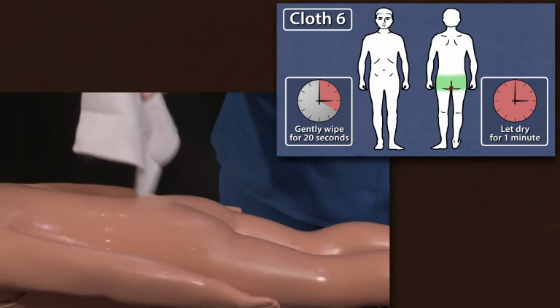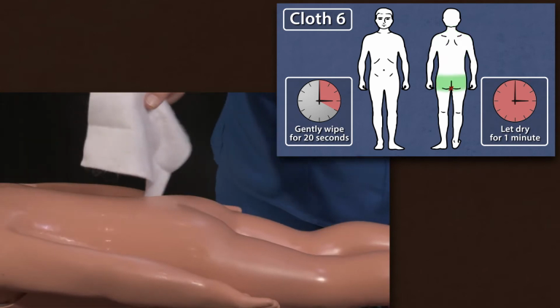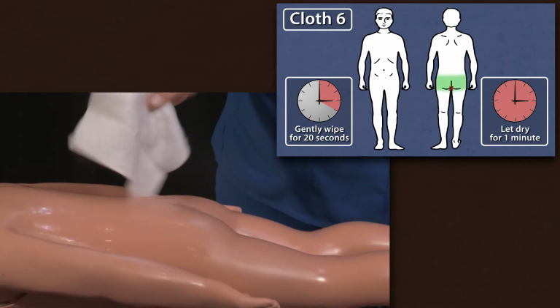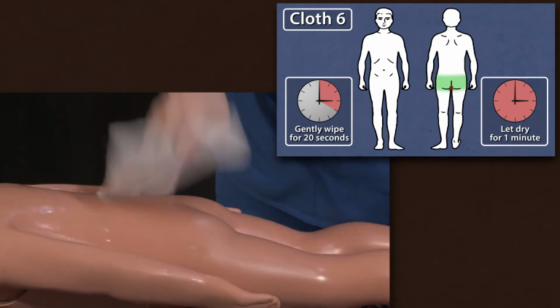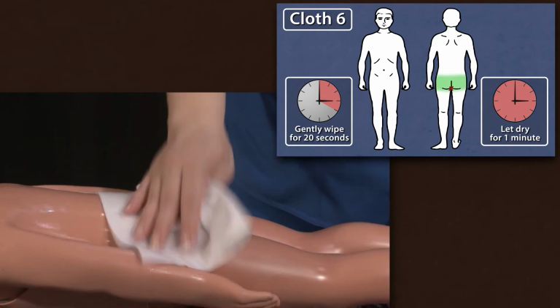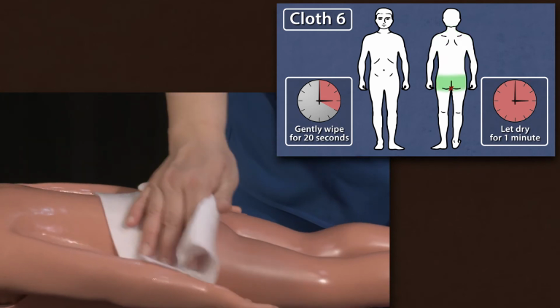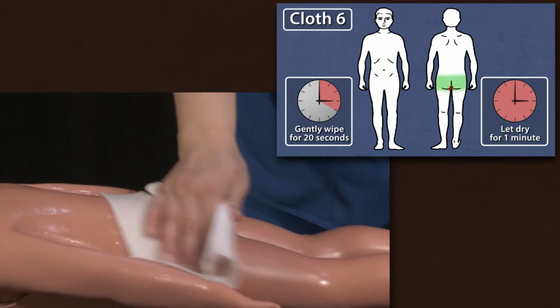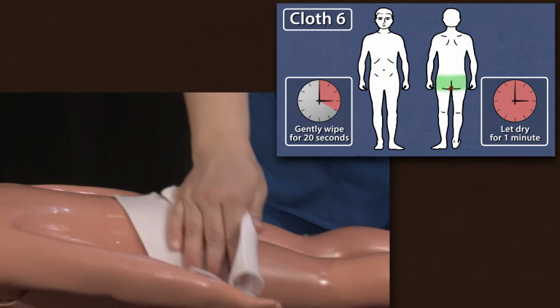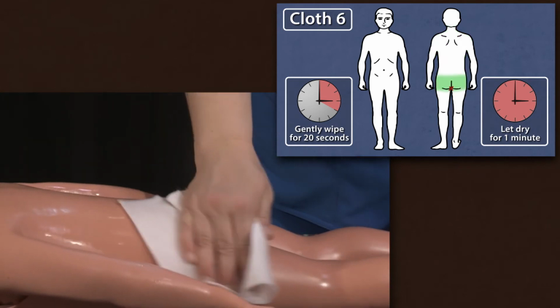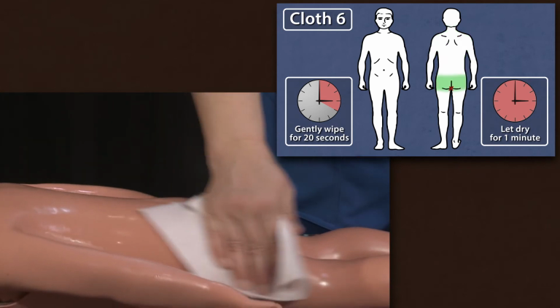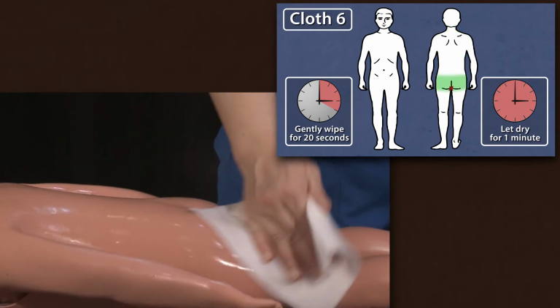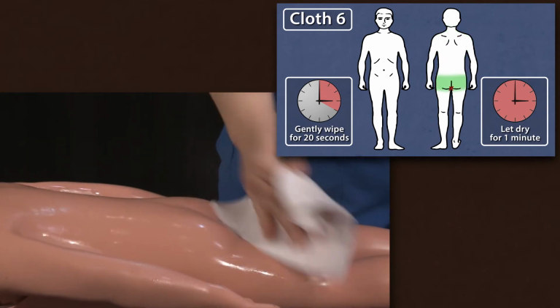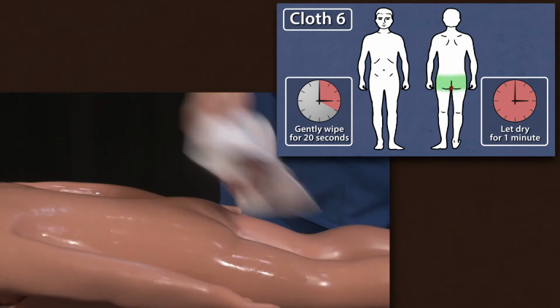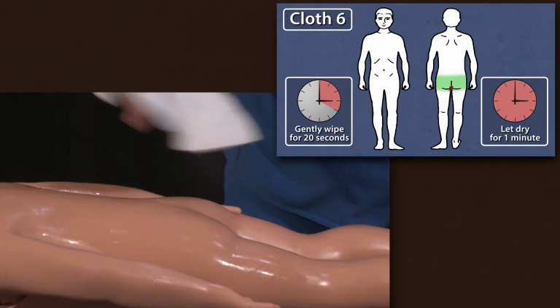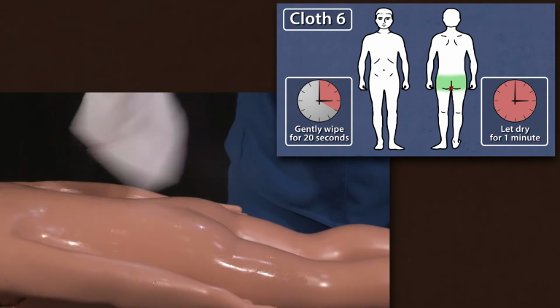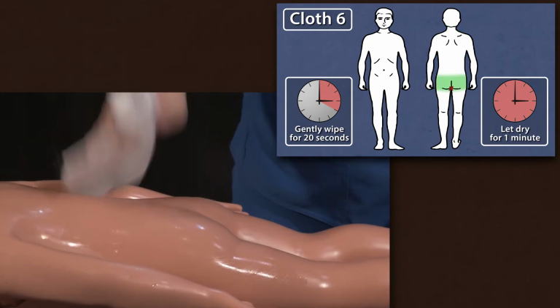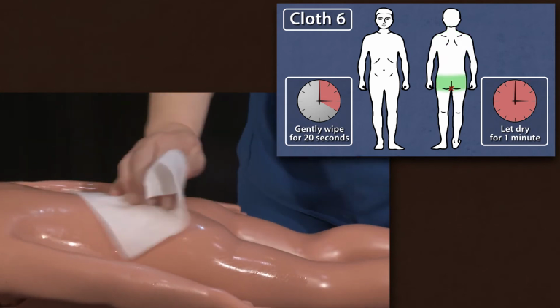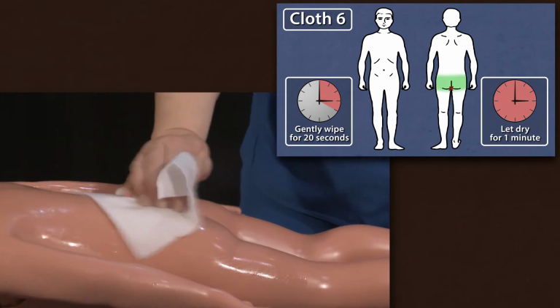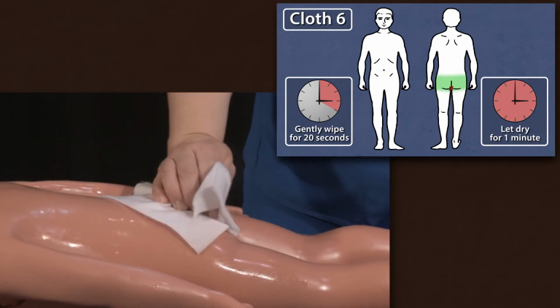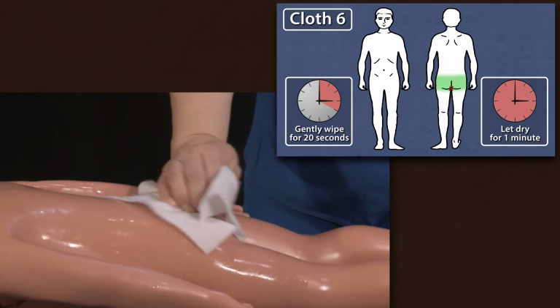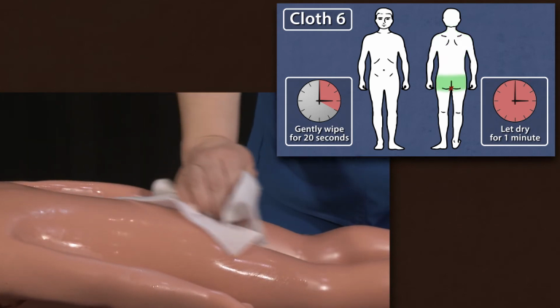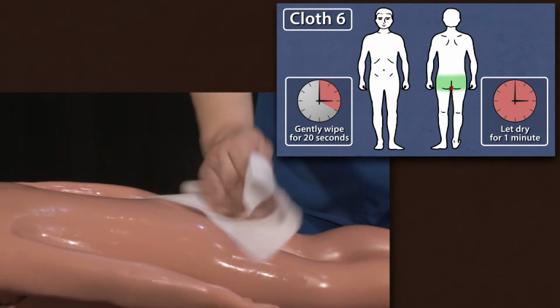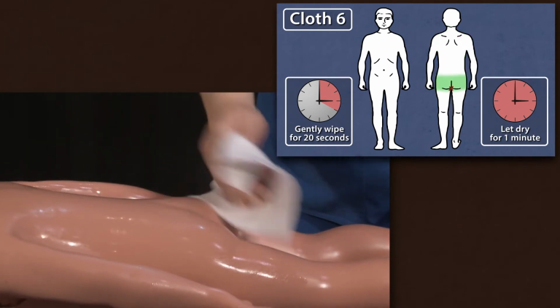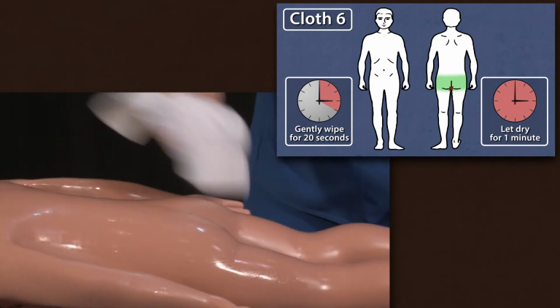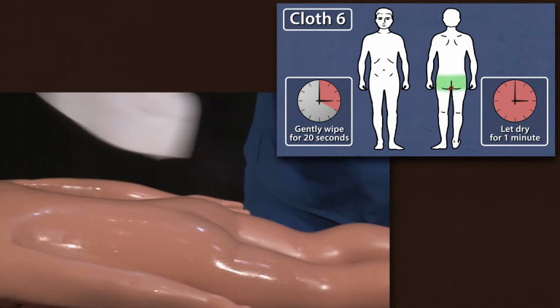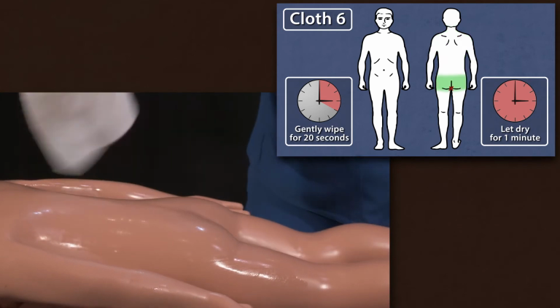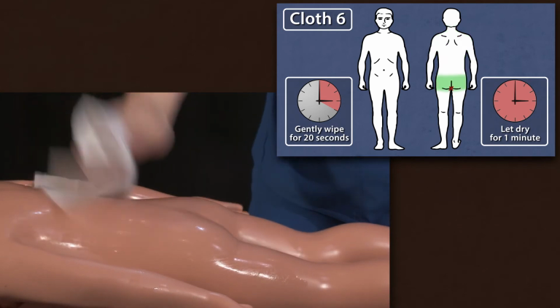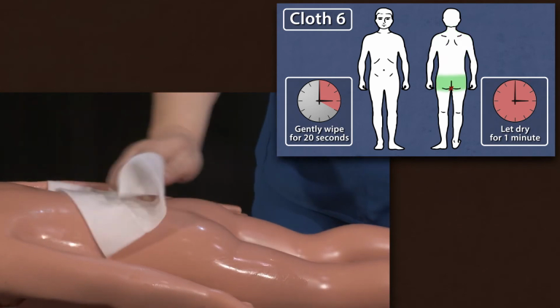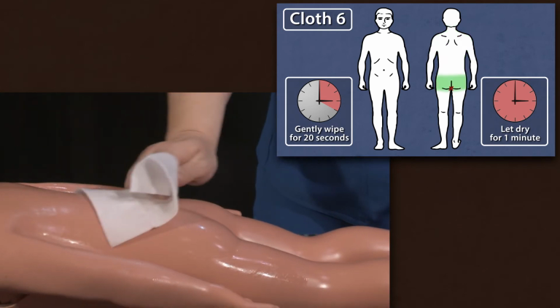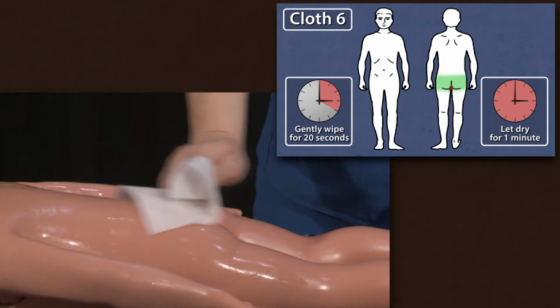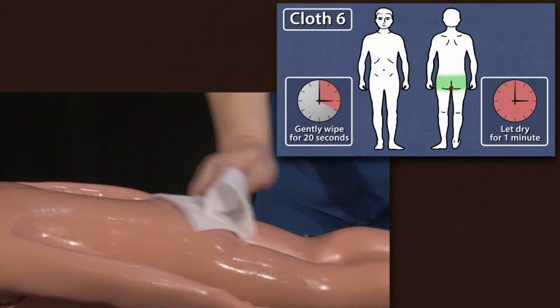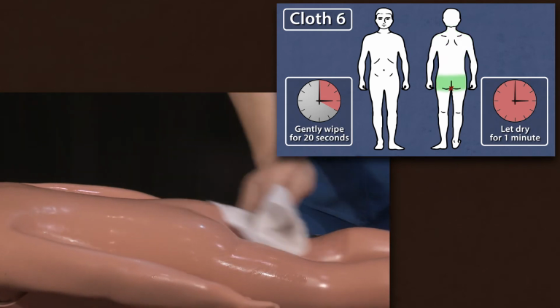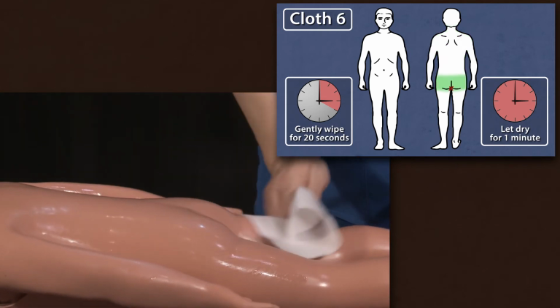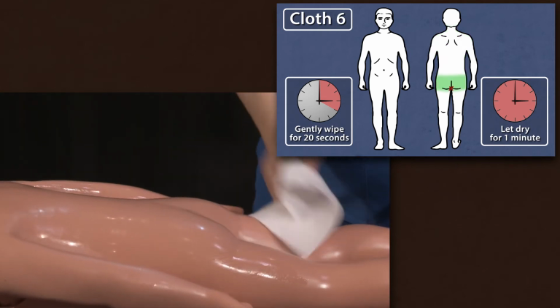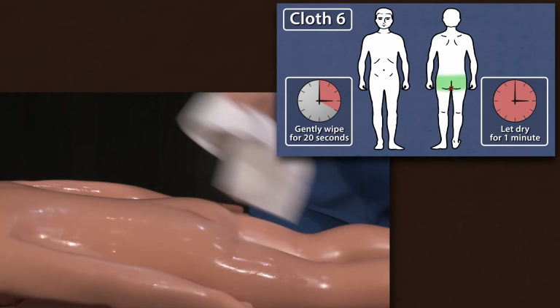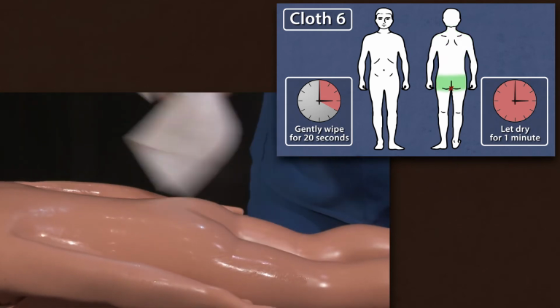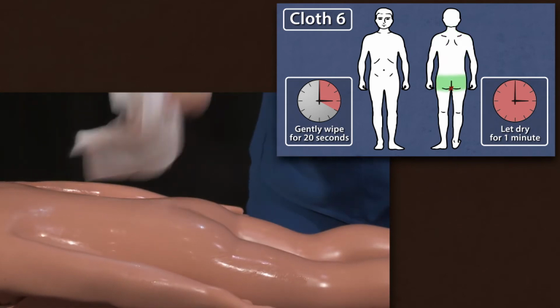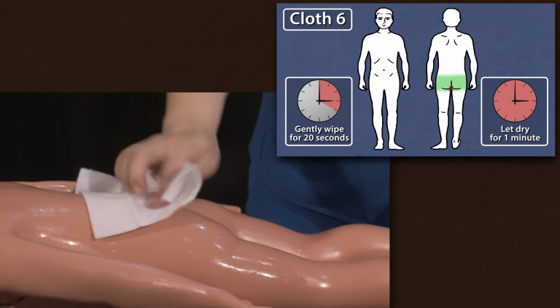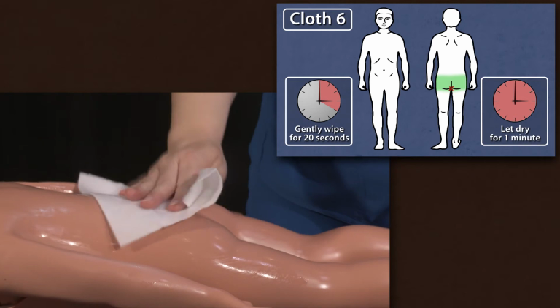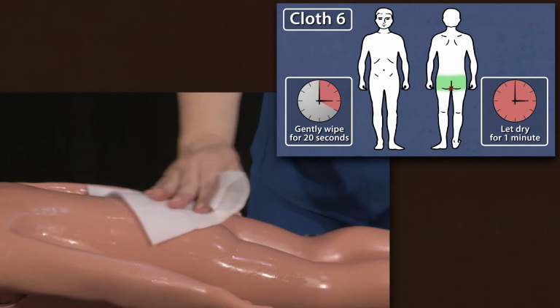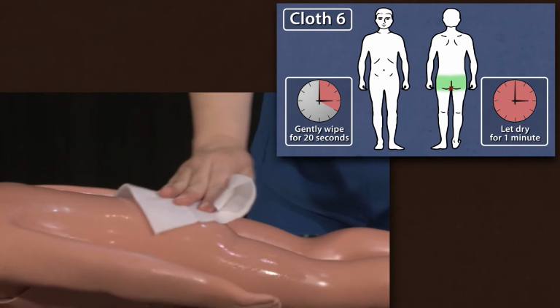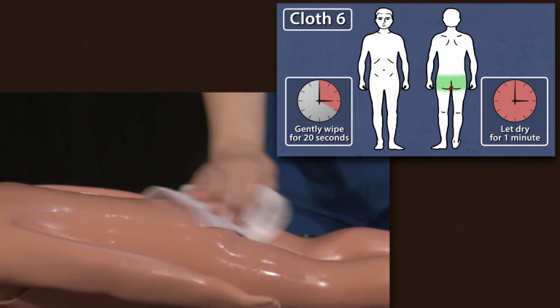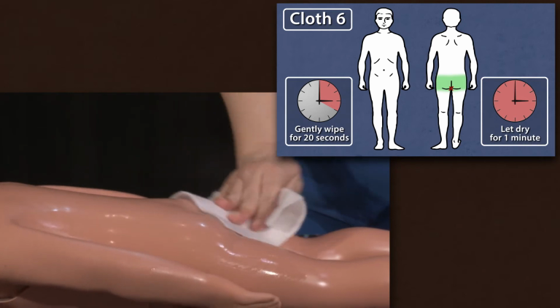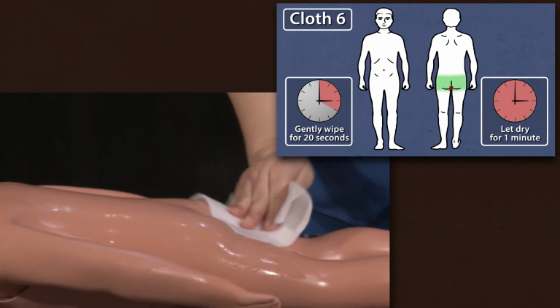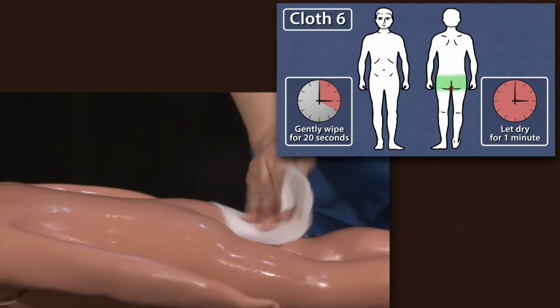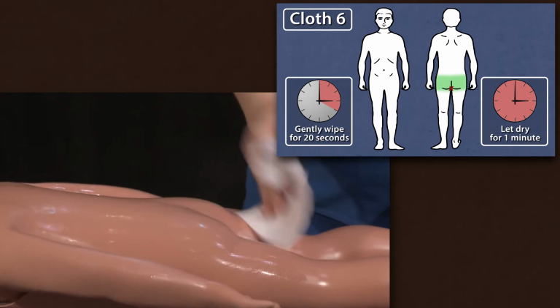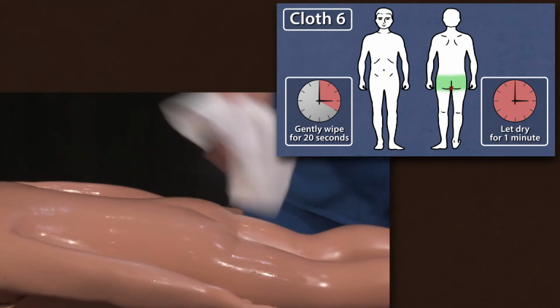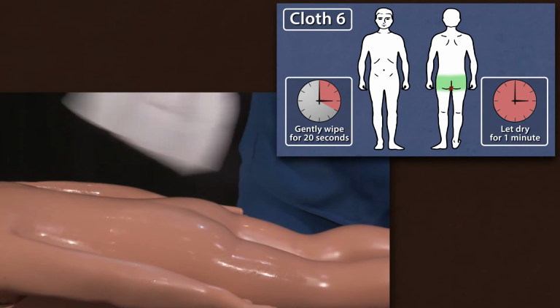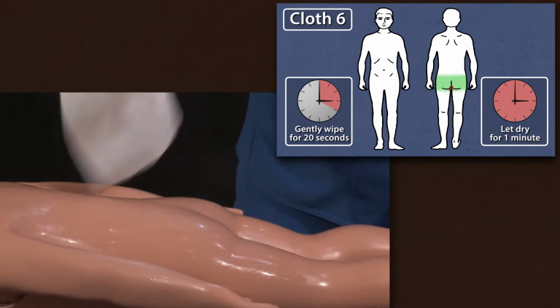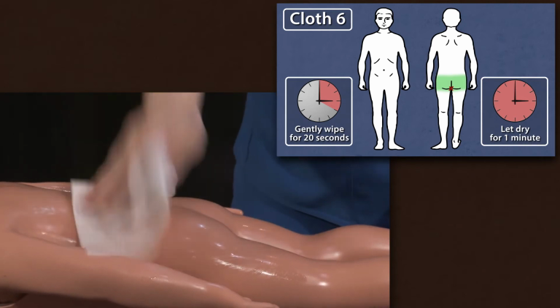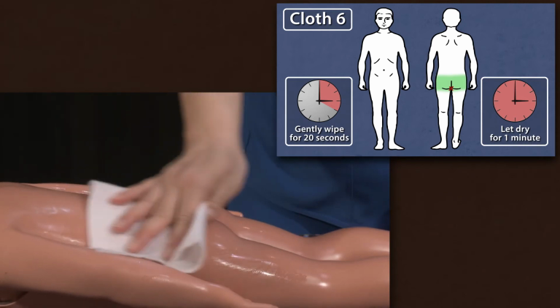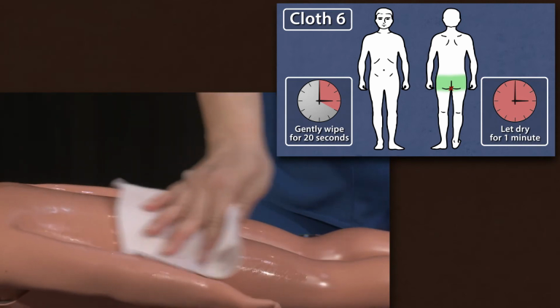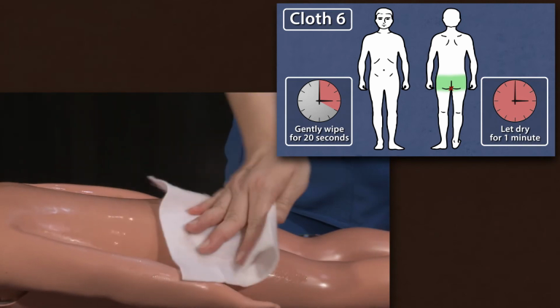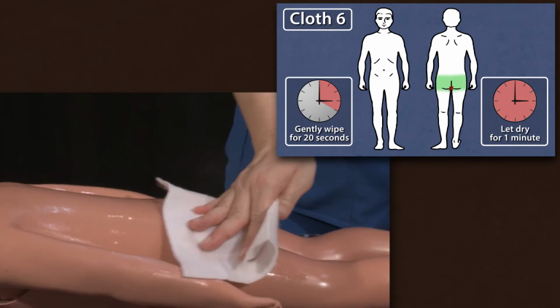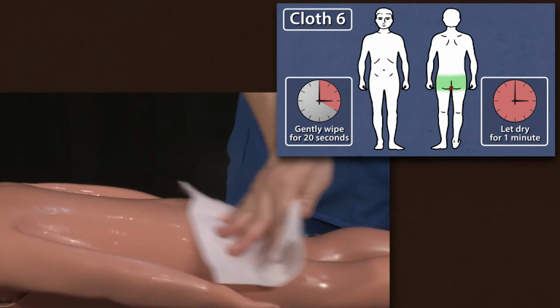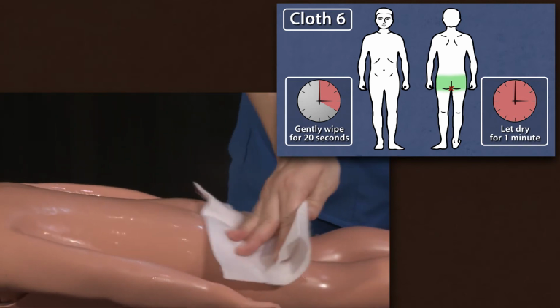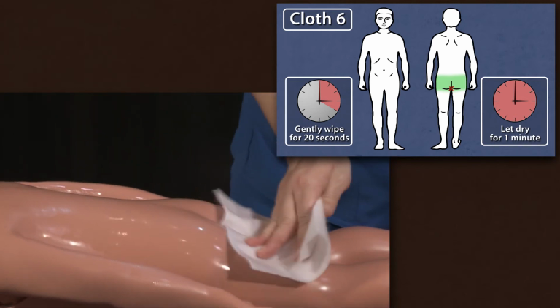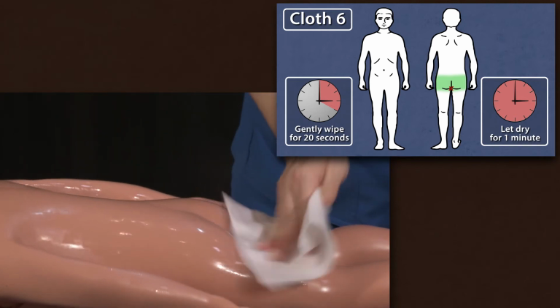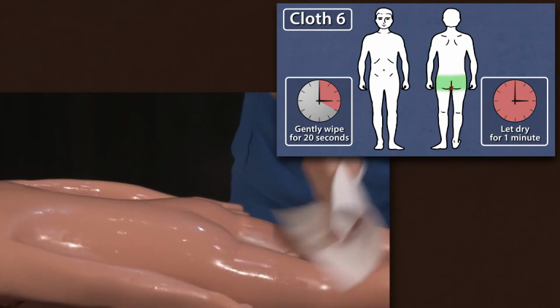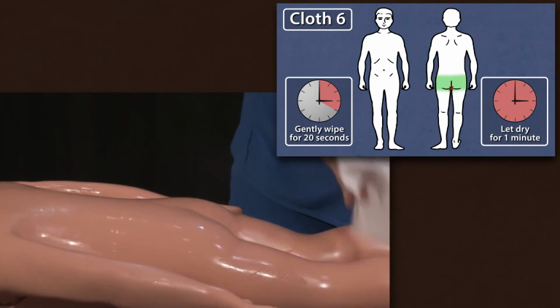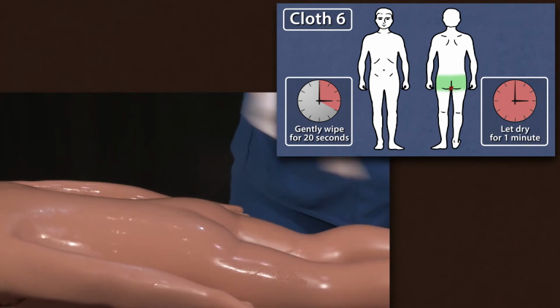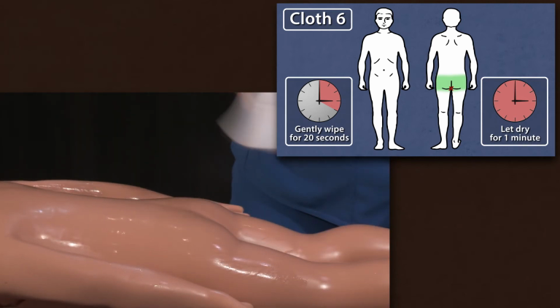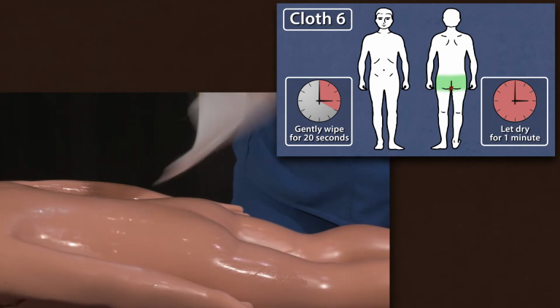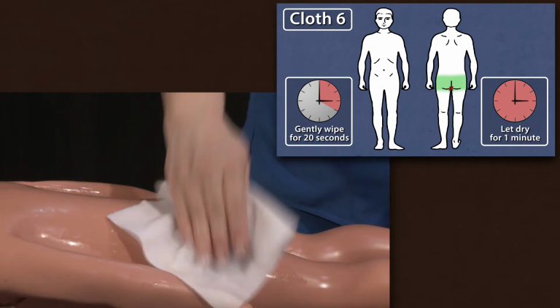With cloth six, clean the outer buttocks, not the rectal area, and avoid the genital area.